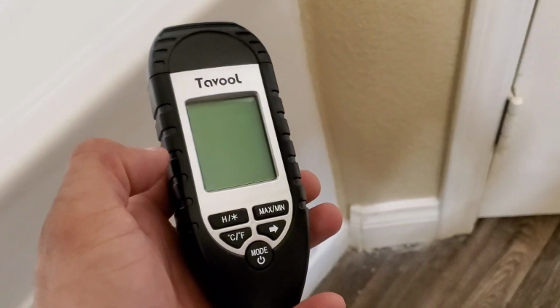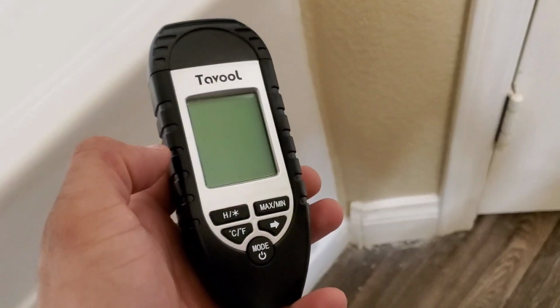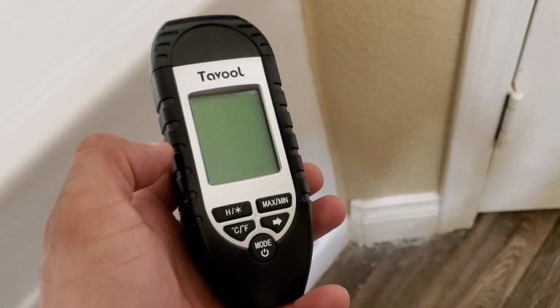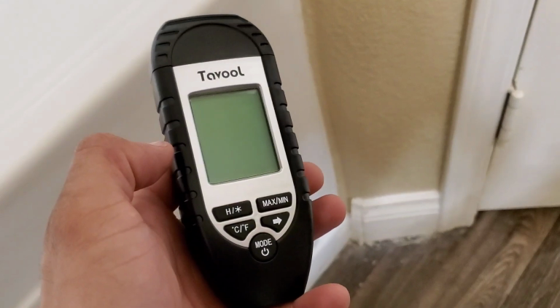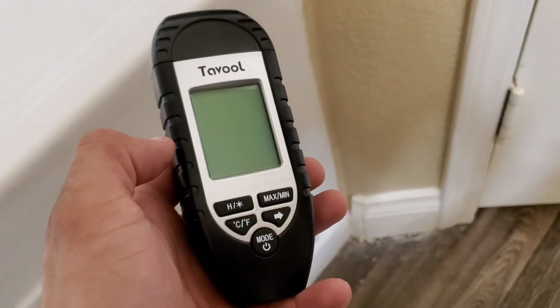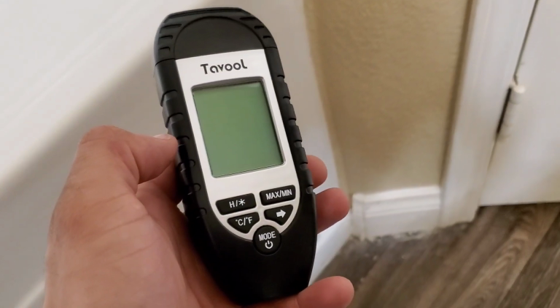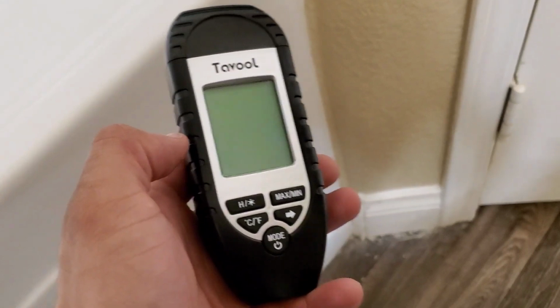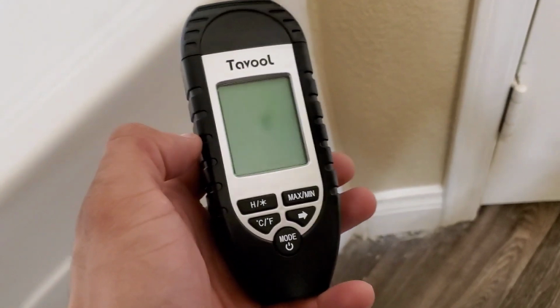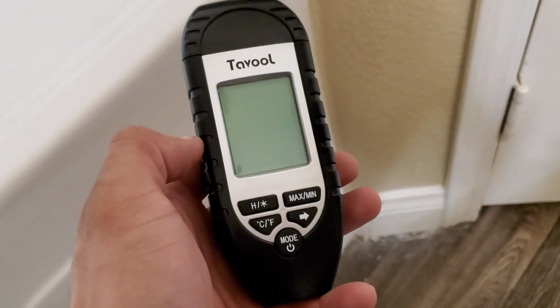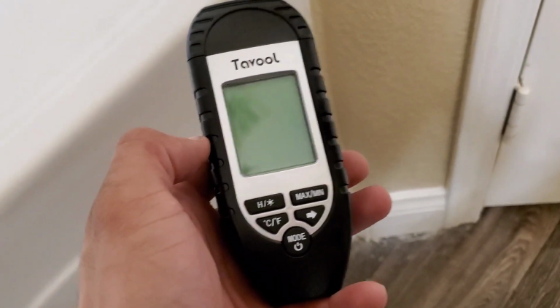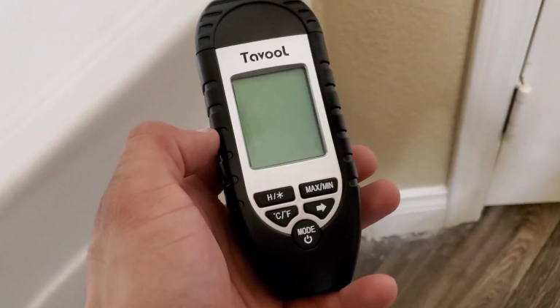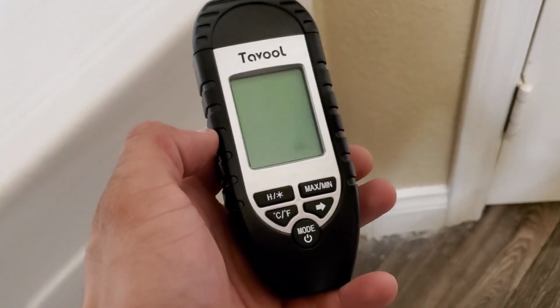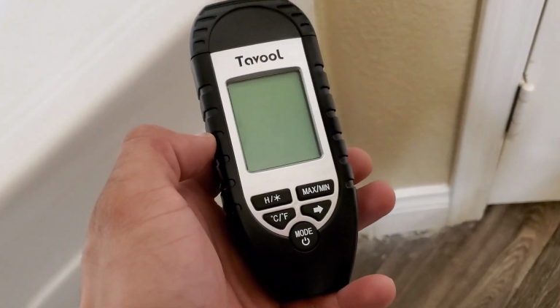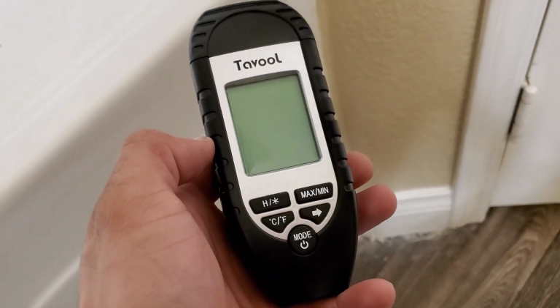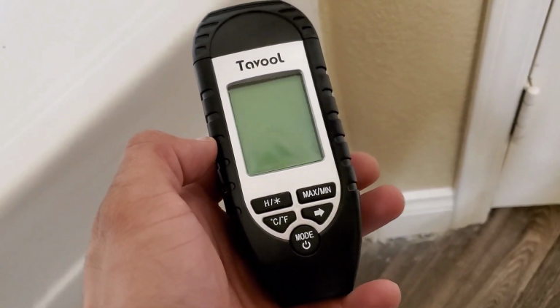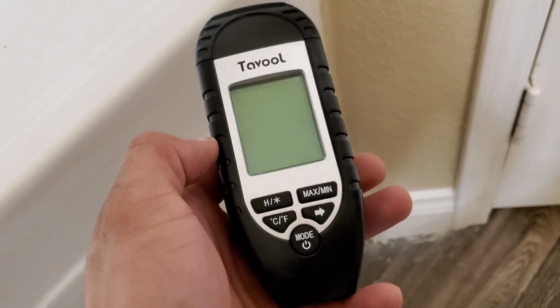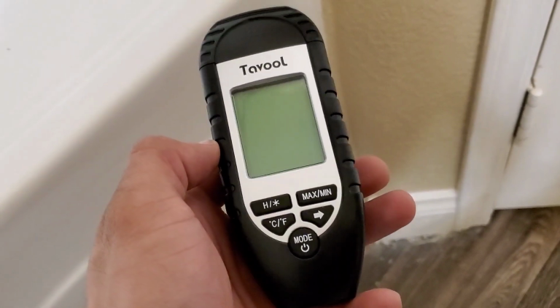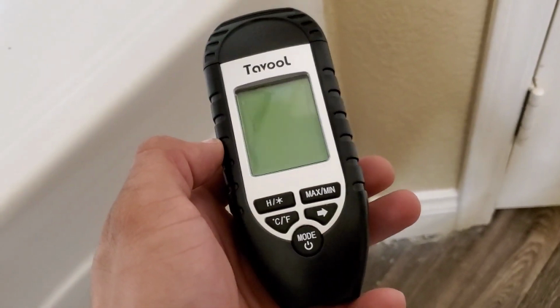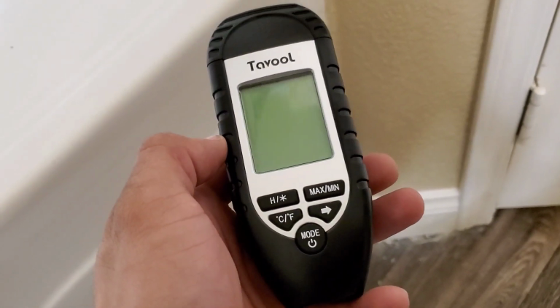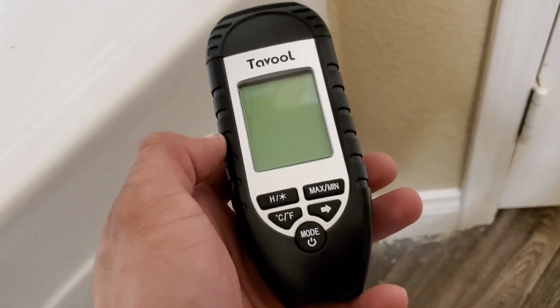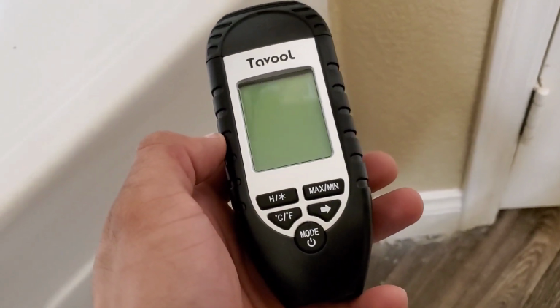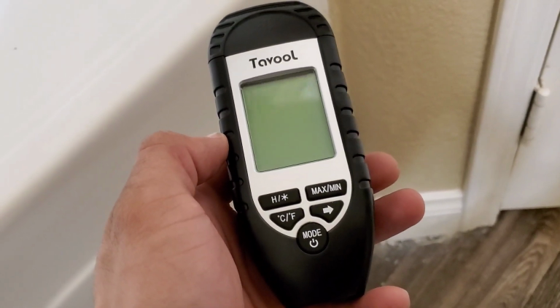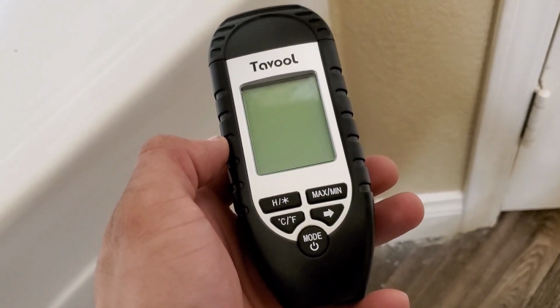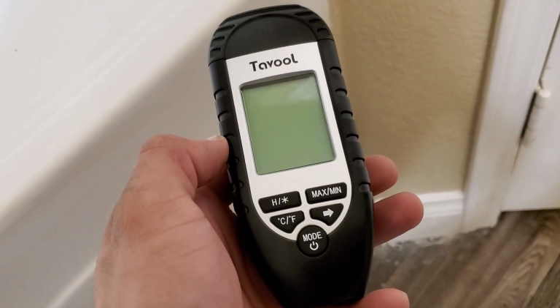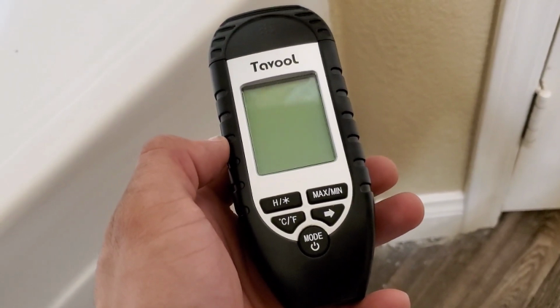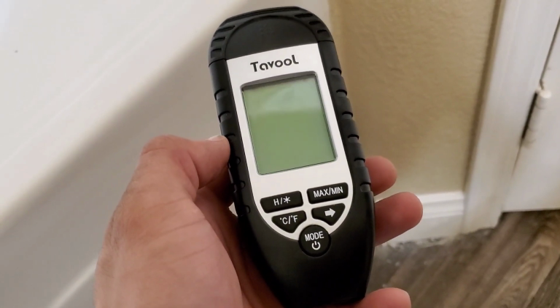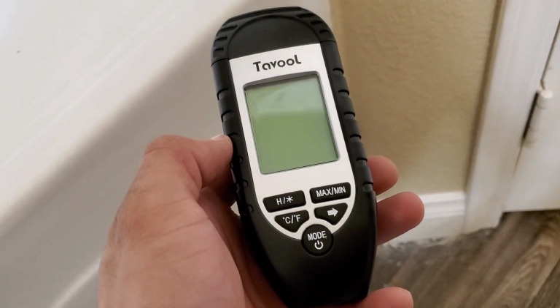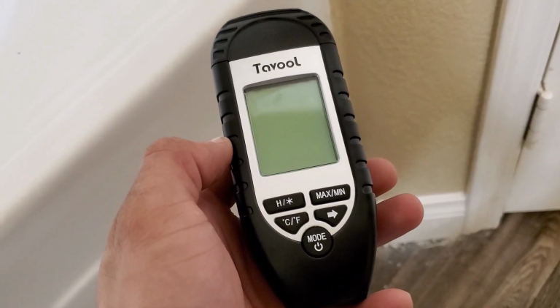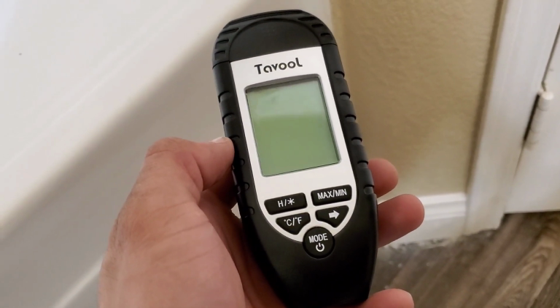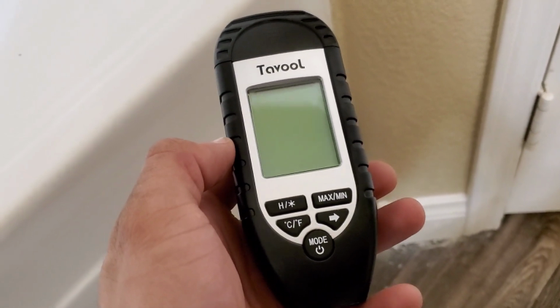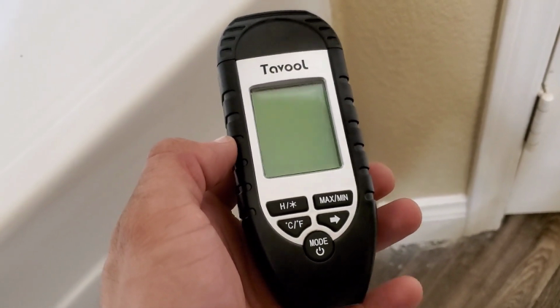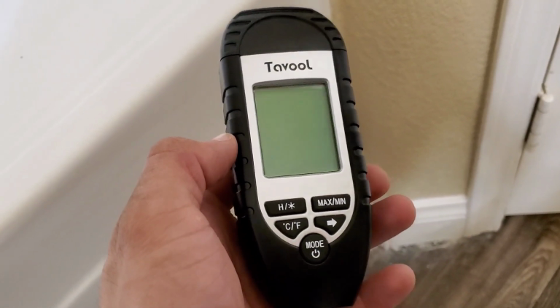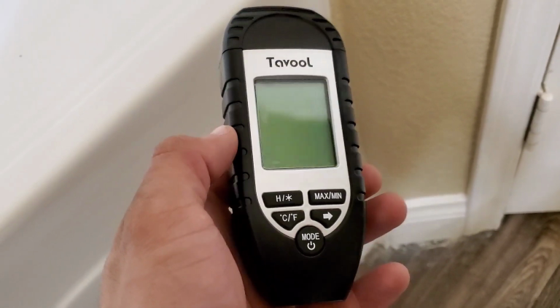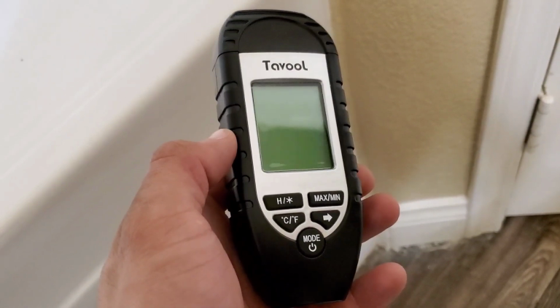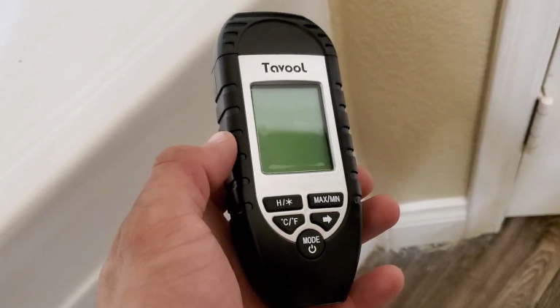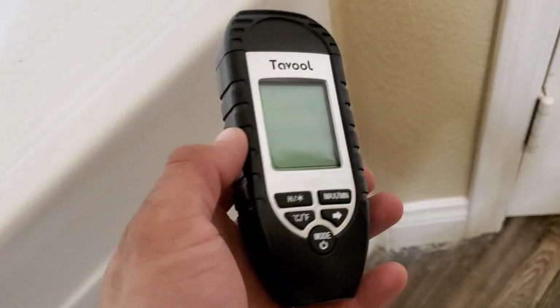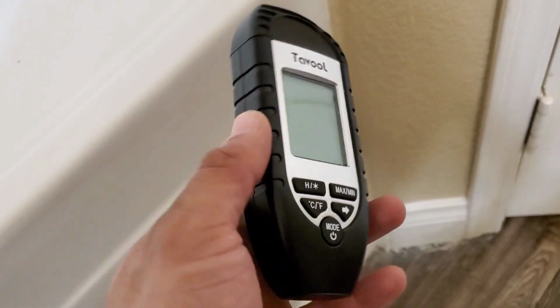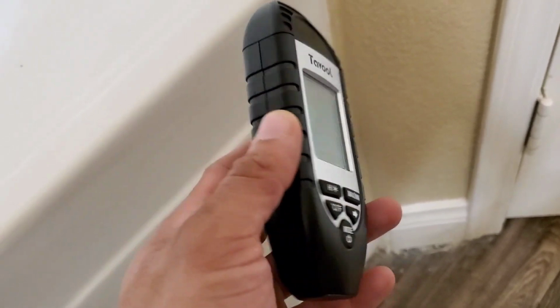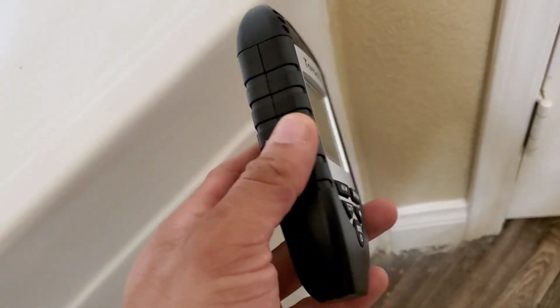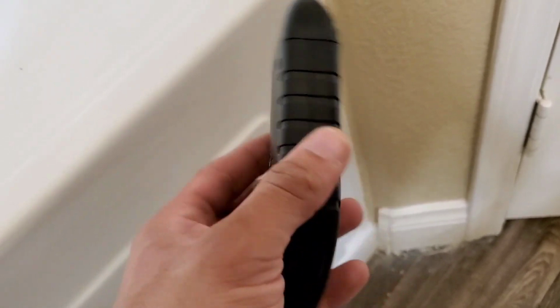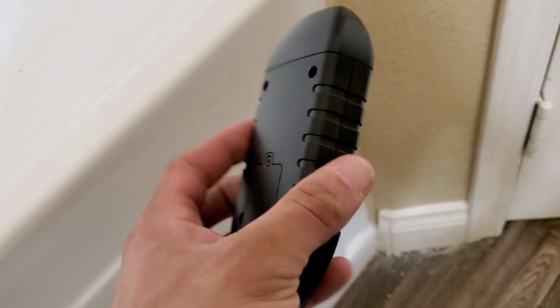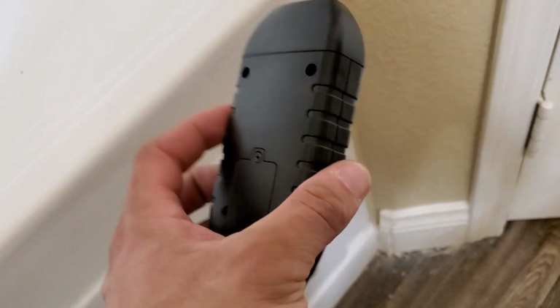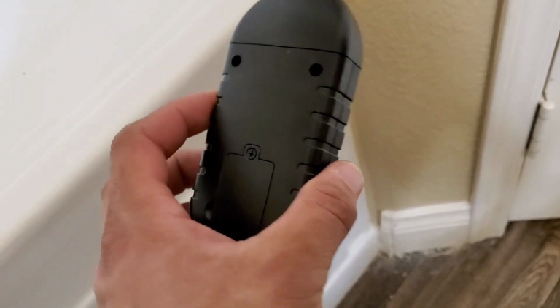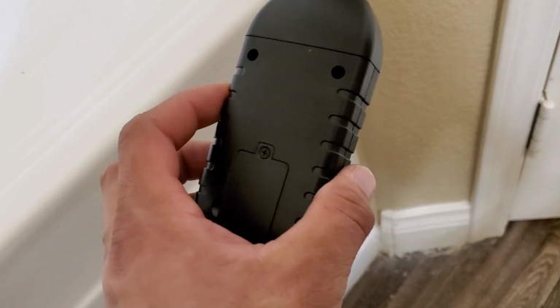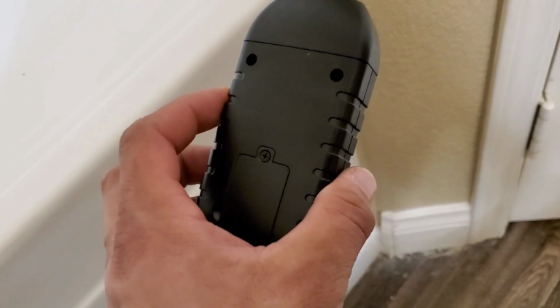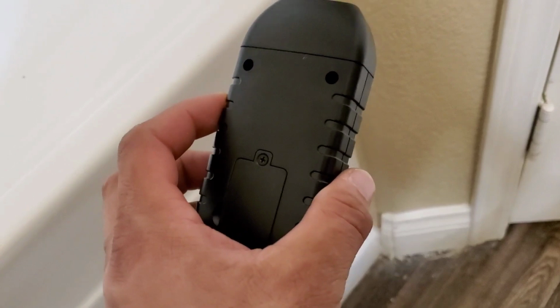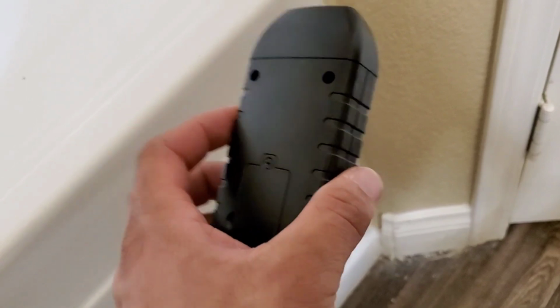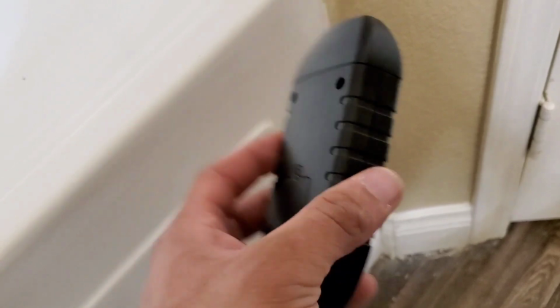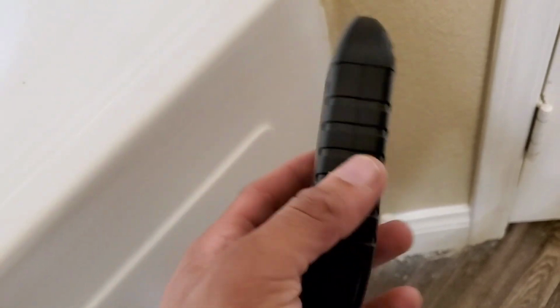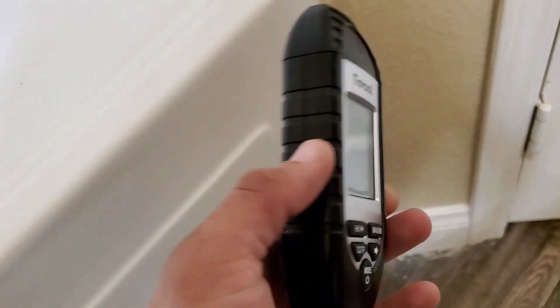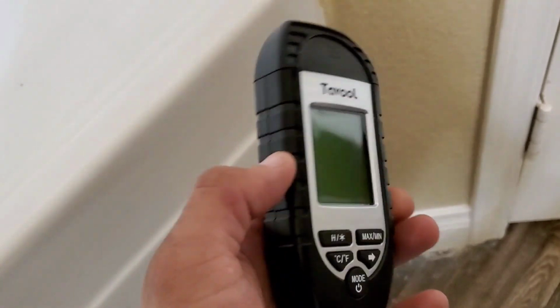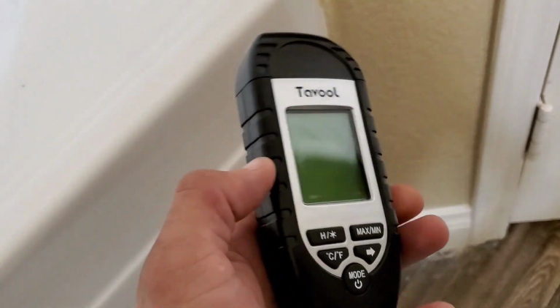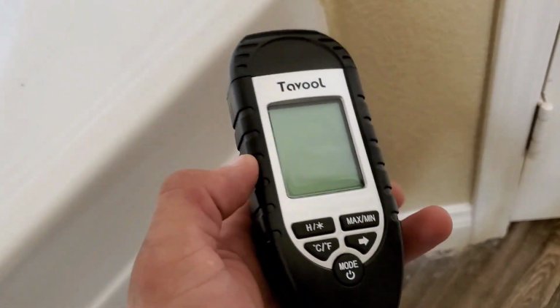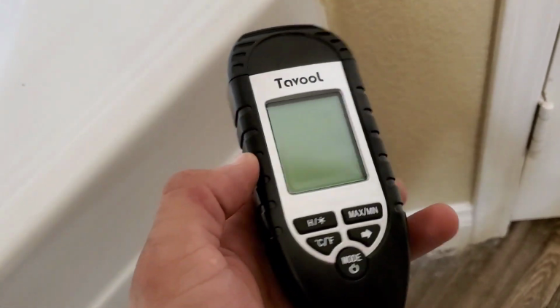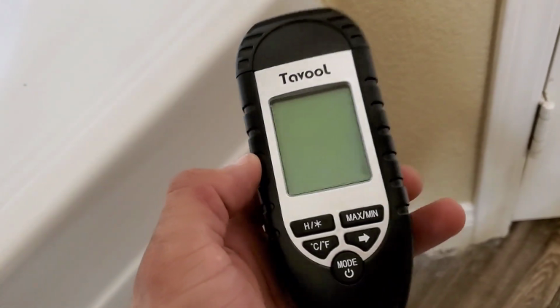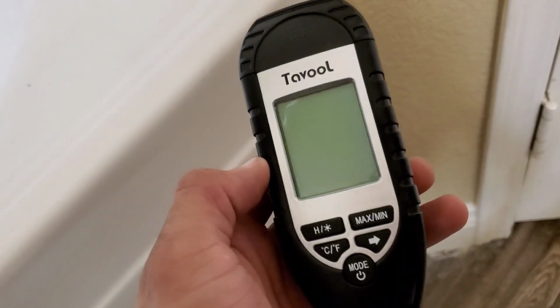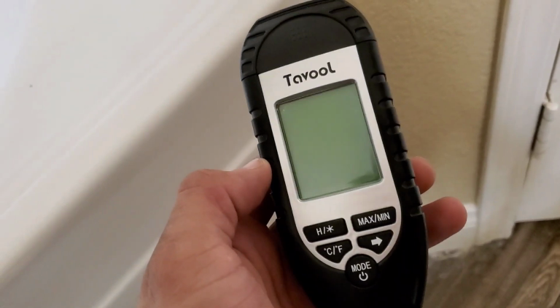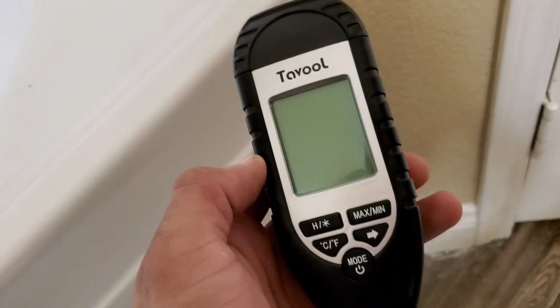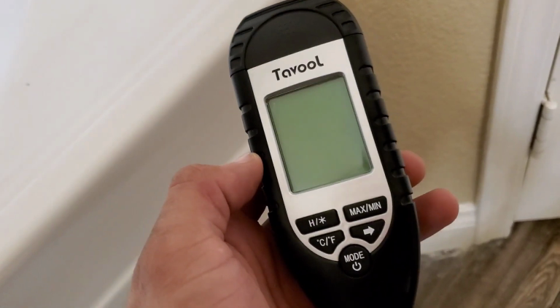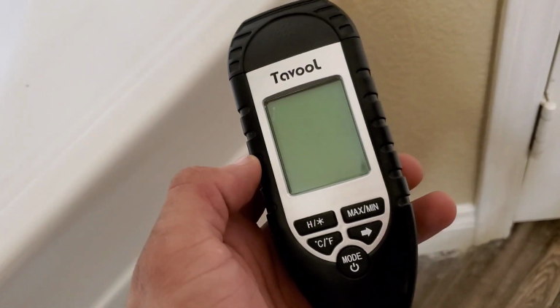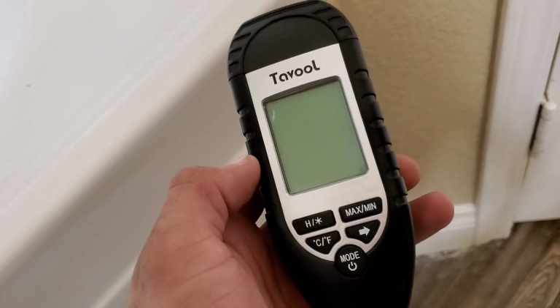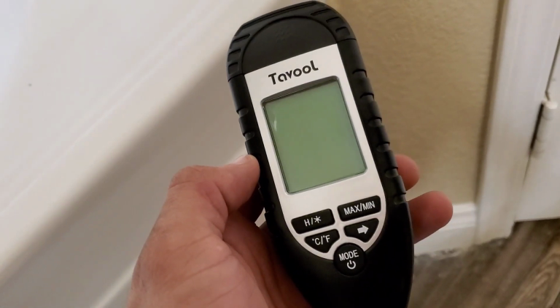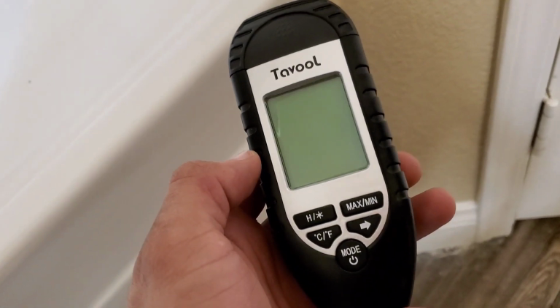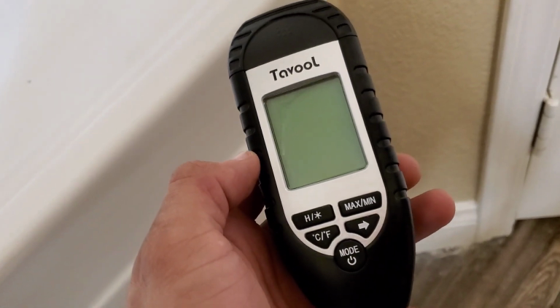On today's video we're going to be looking at this tool. It is a moisture meter that I purchased on Amazon for $25.